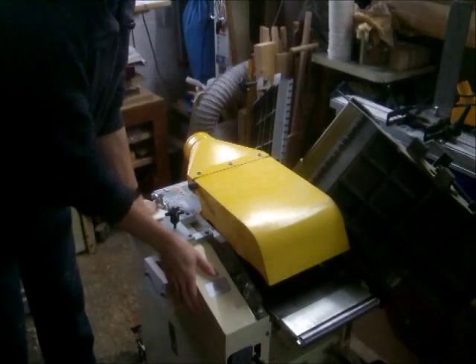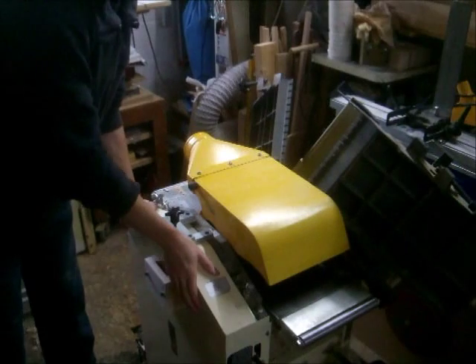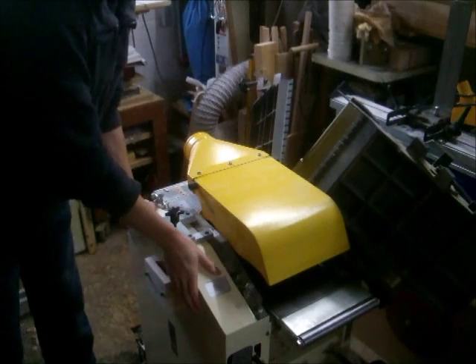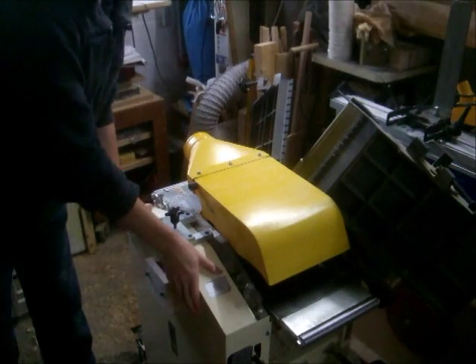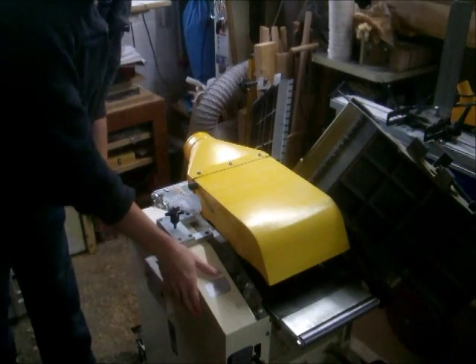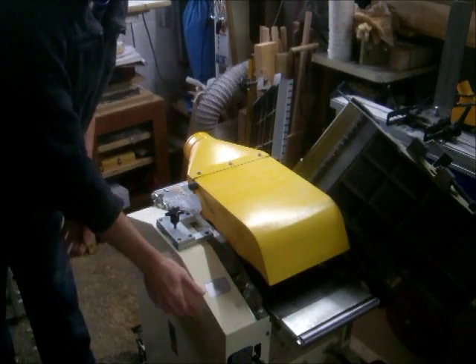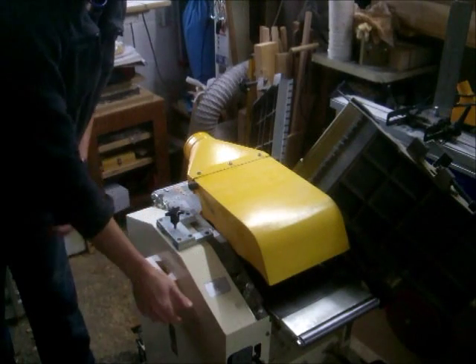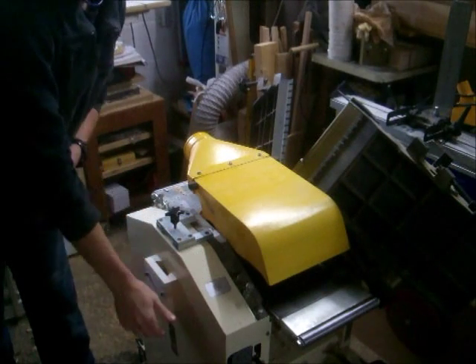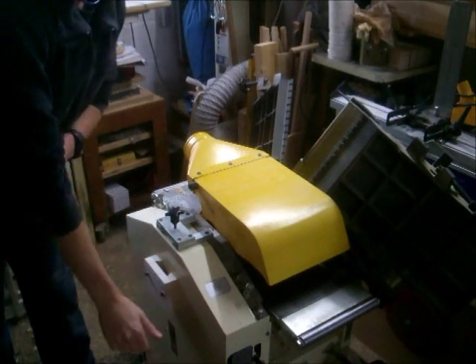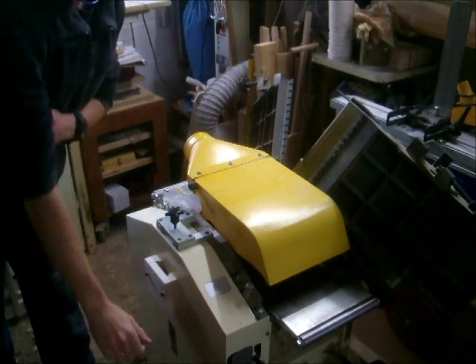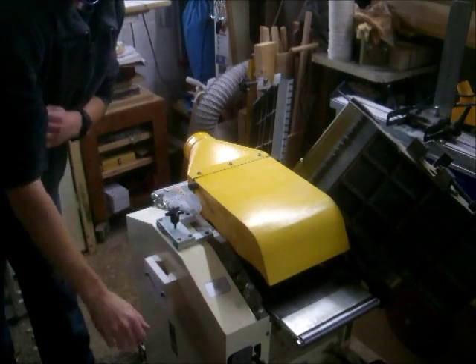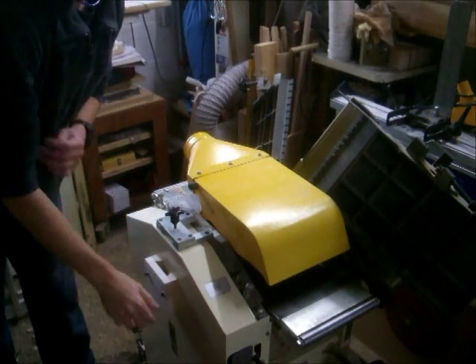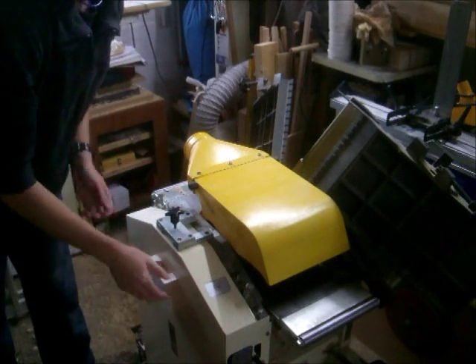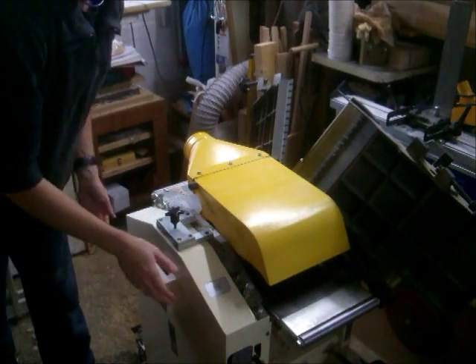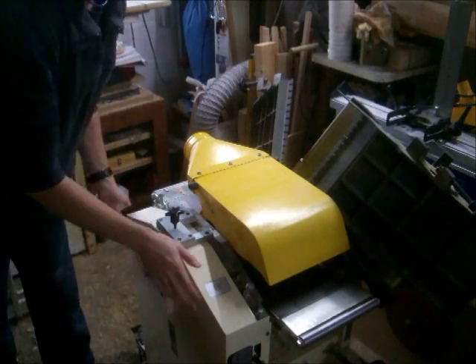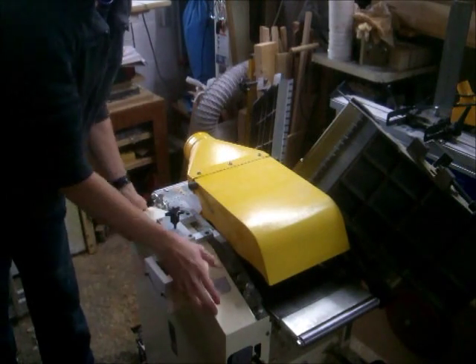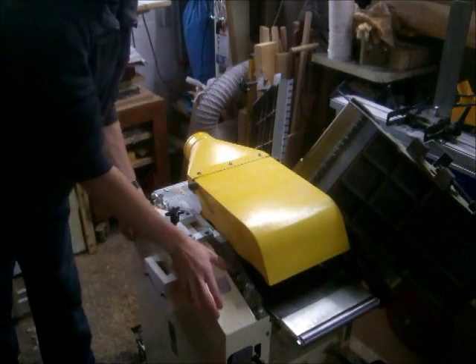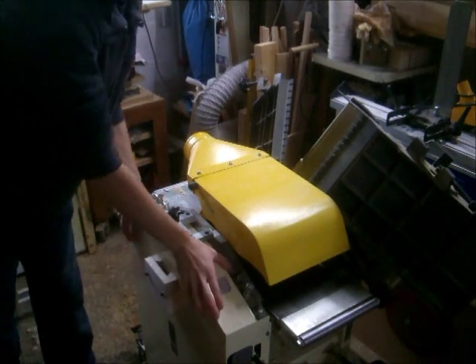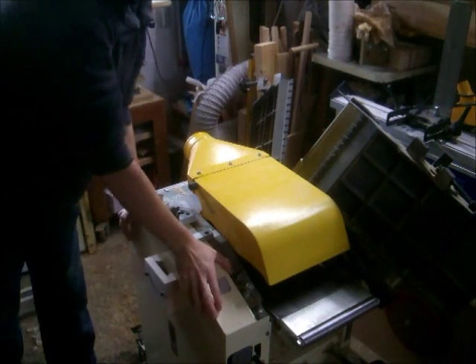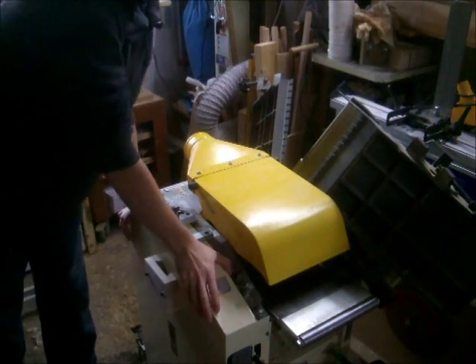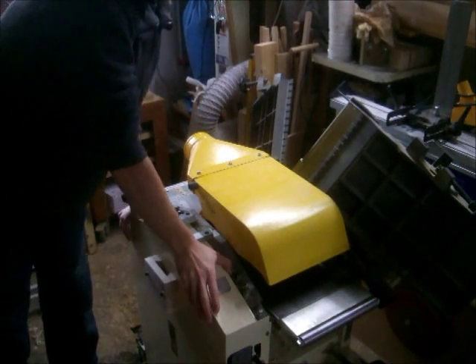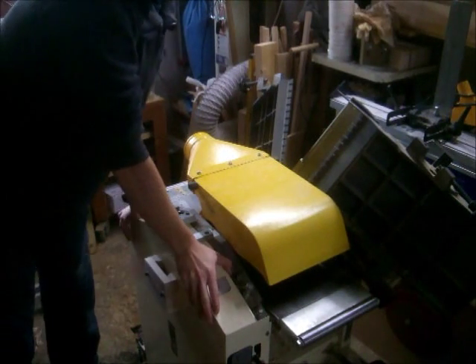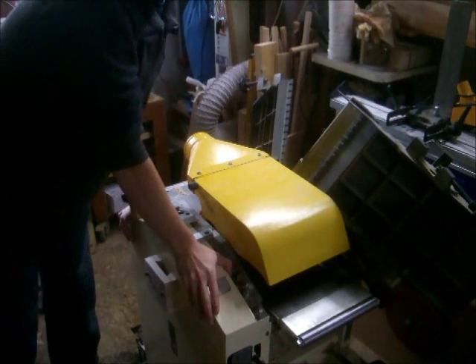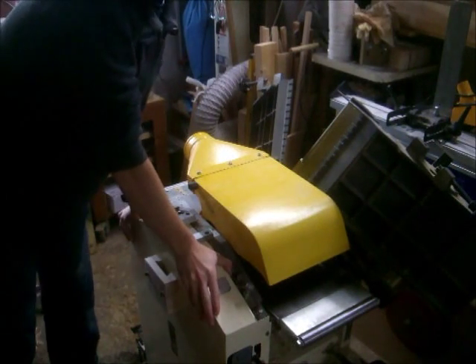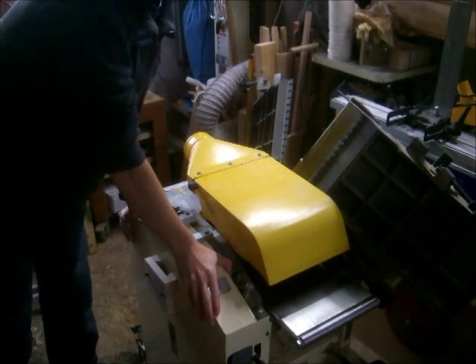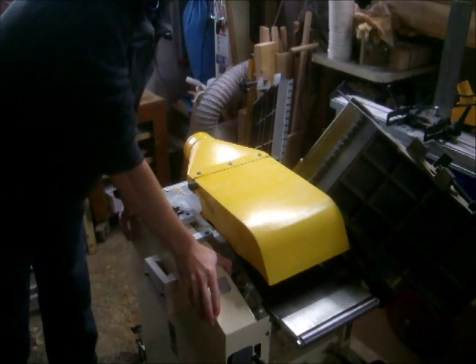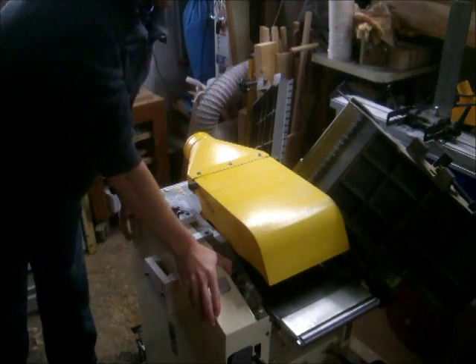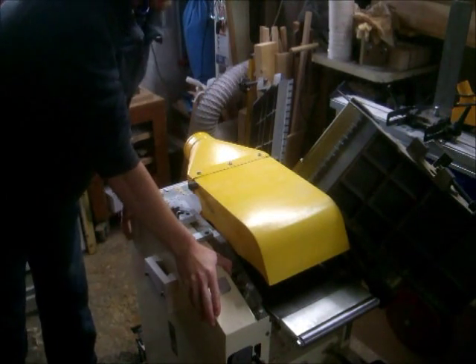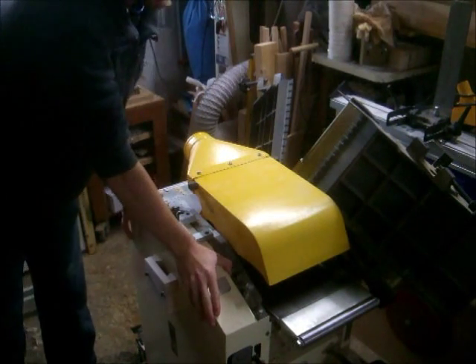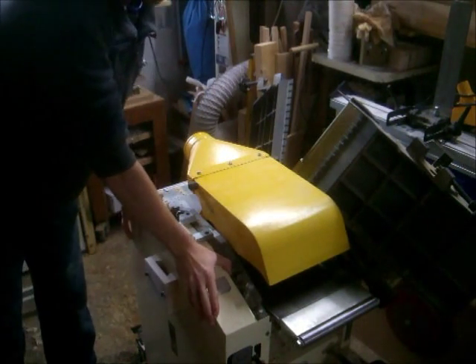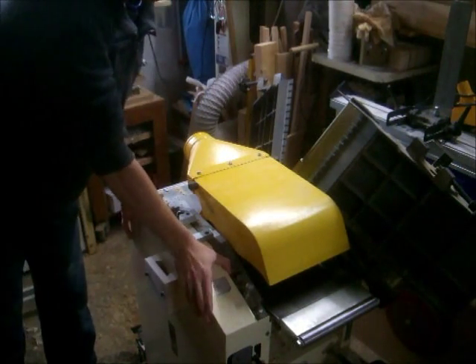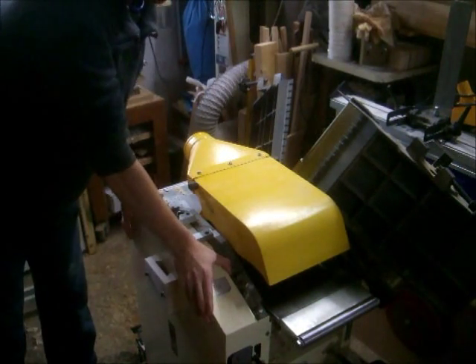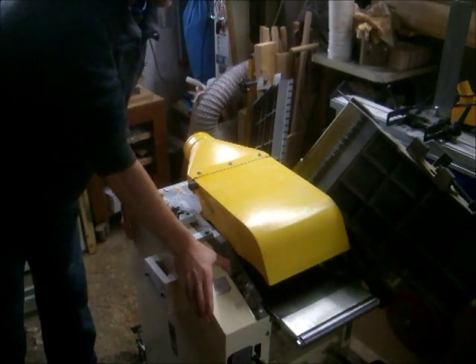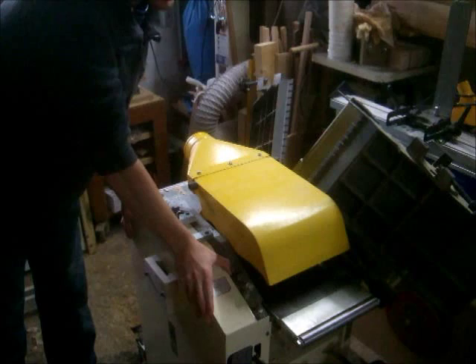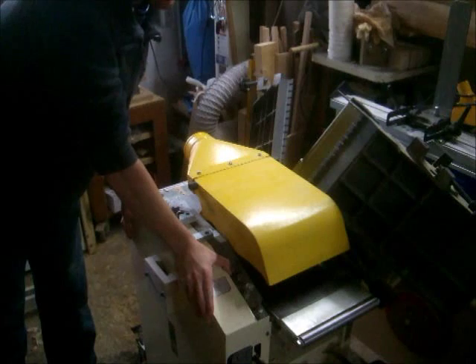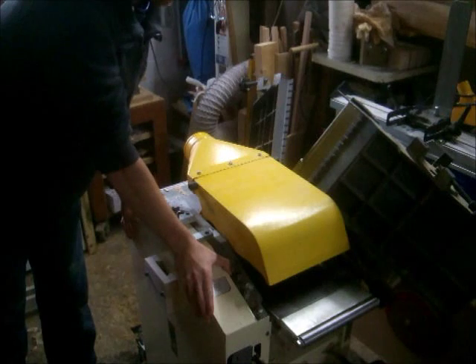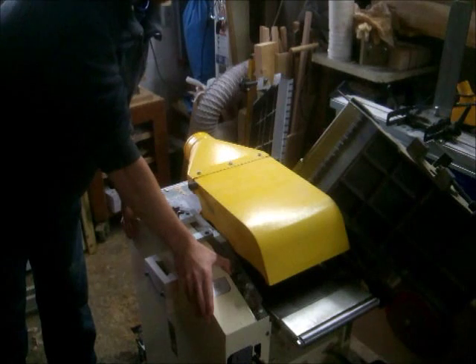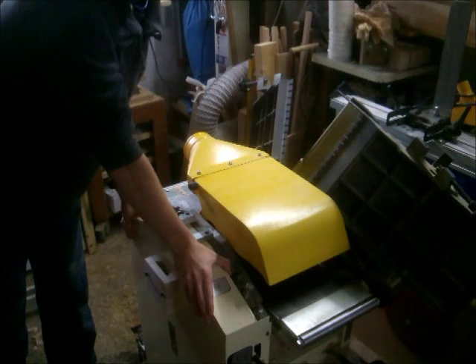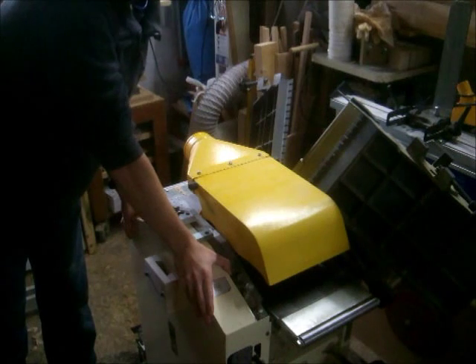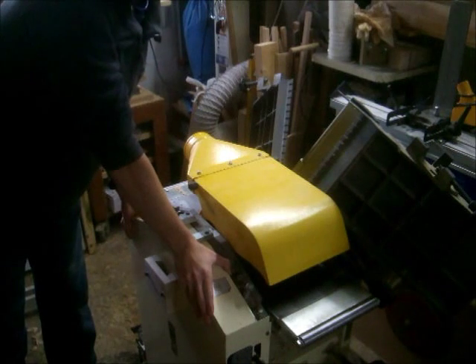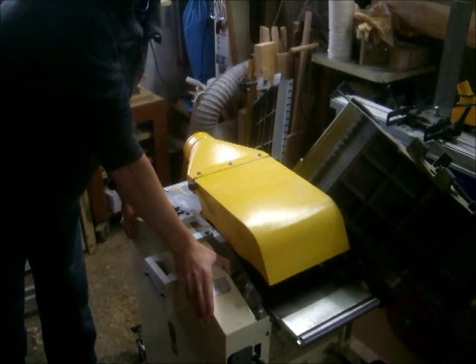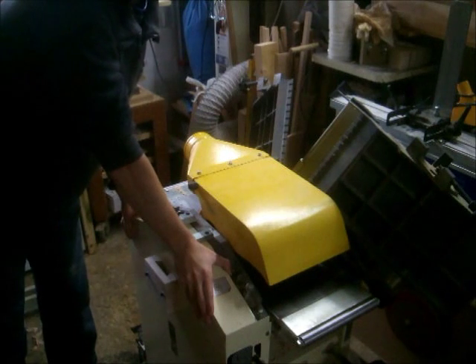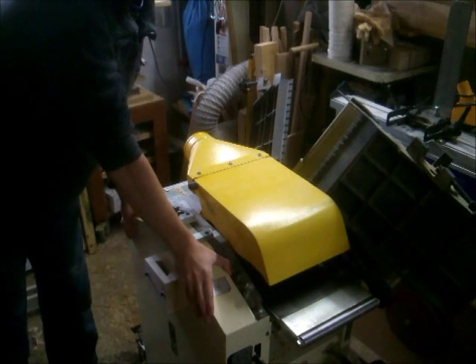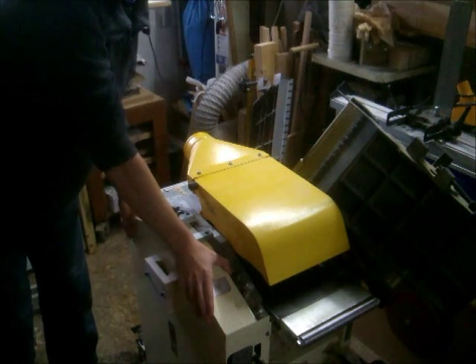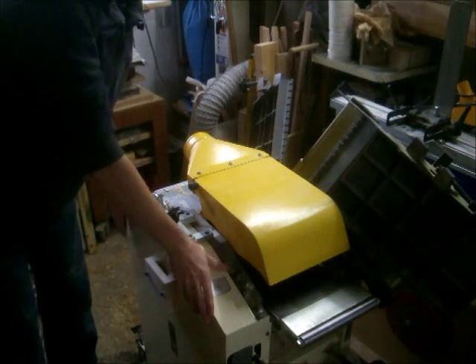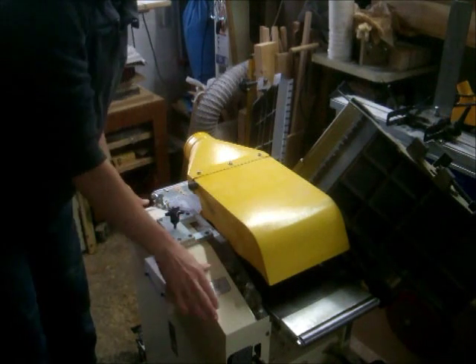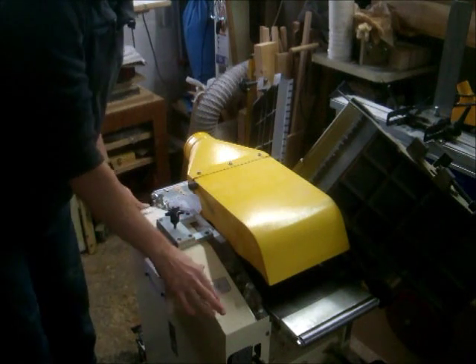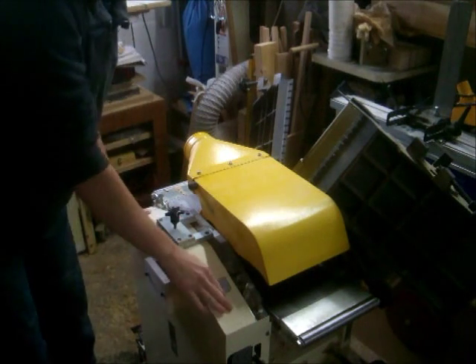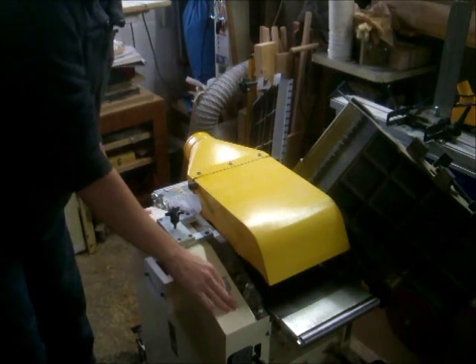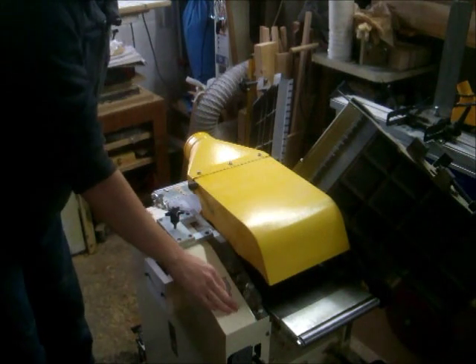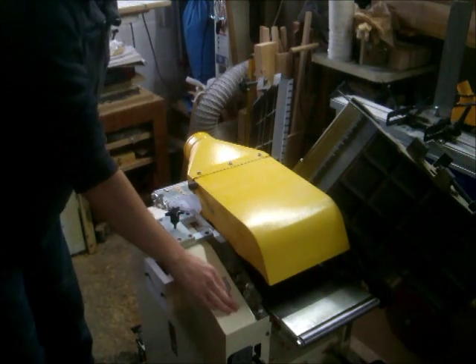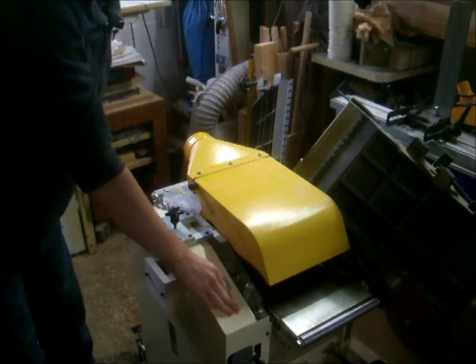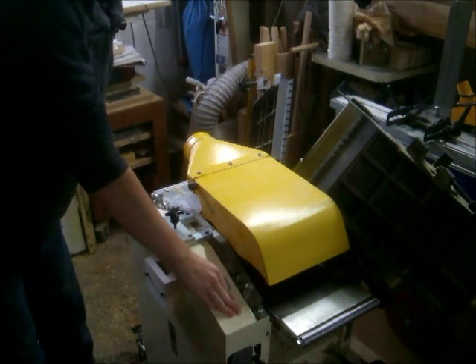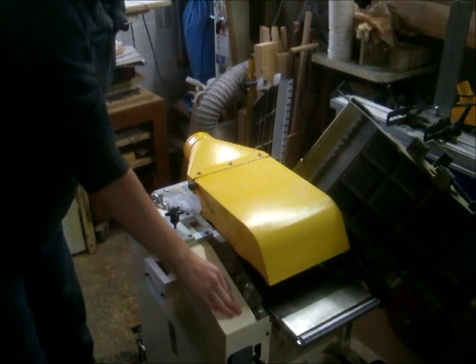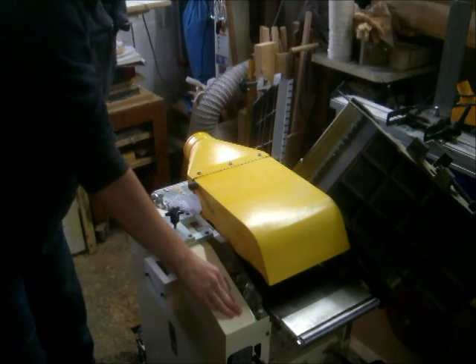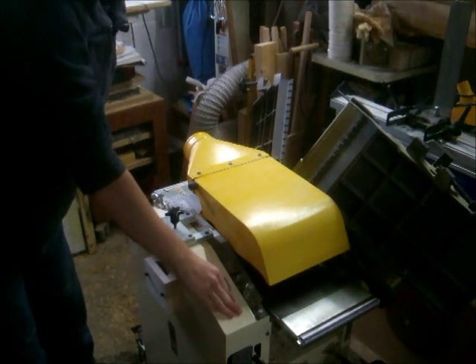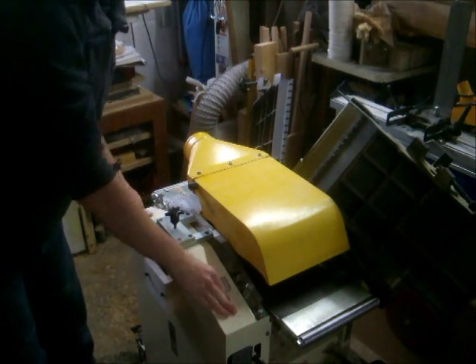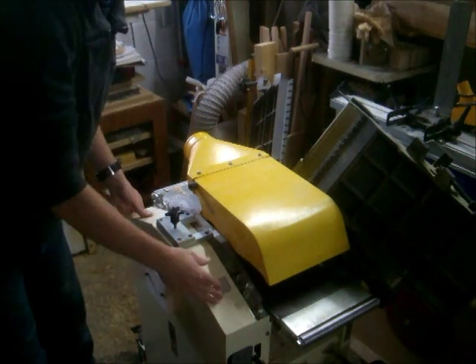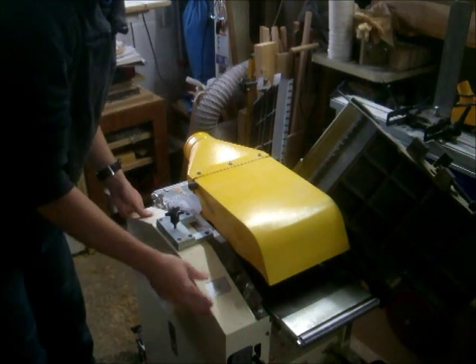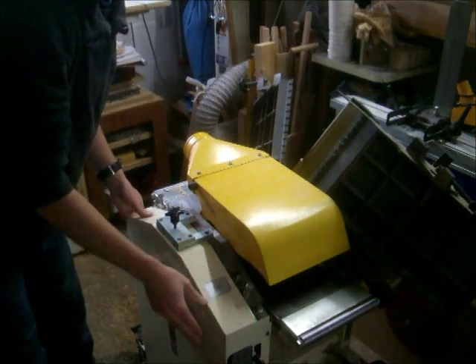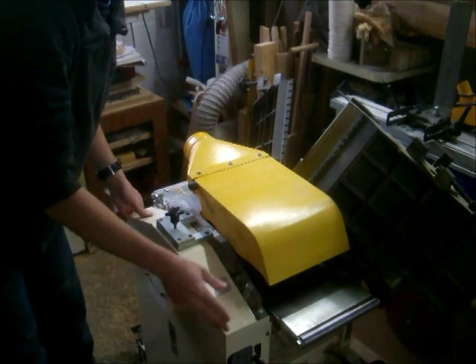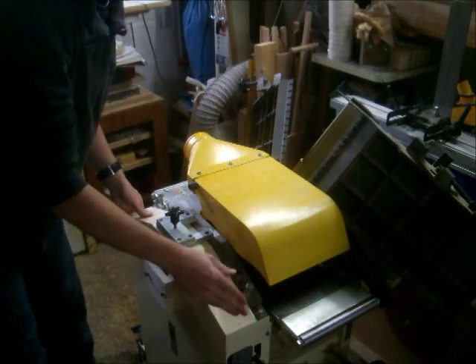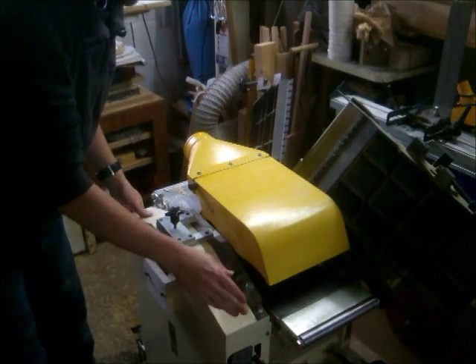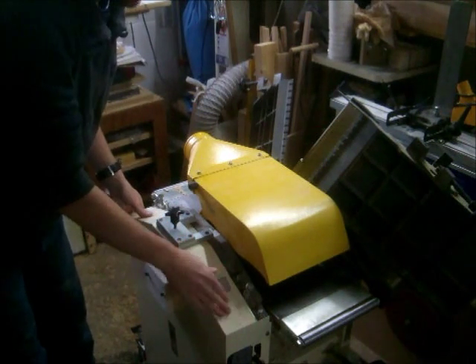Hi guys, welcome back to my workshop. Today I want to share with you a simple tip on how to improve my planer-thicknesser.